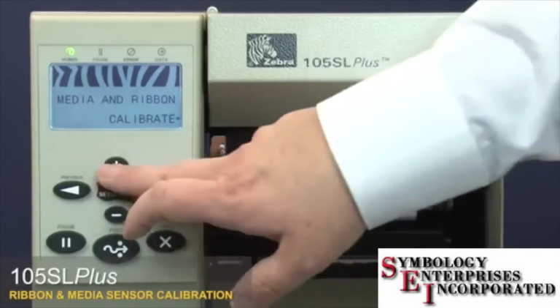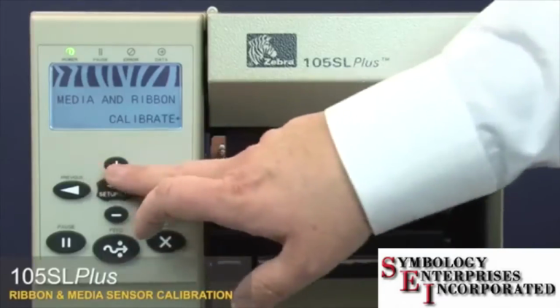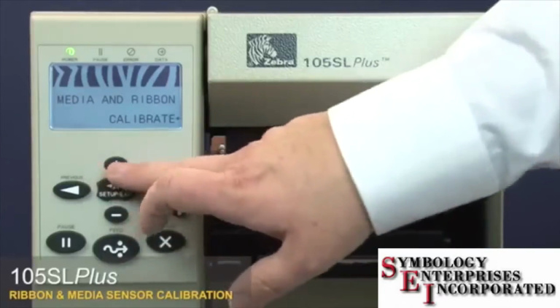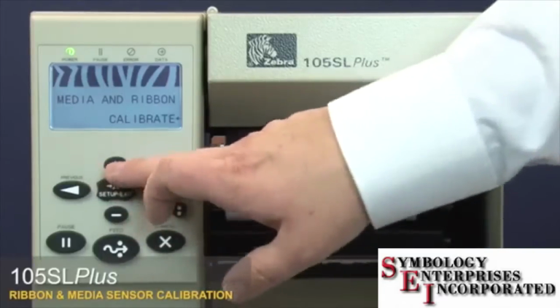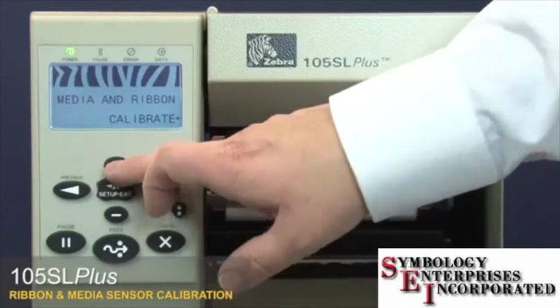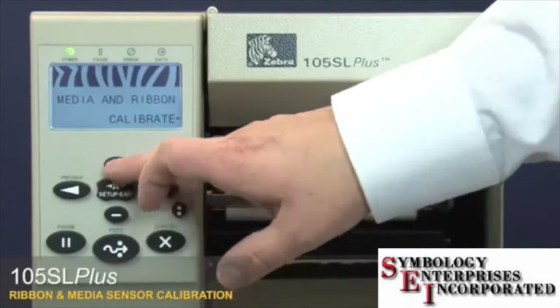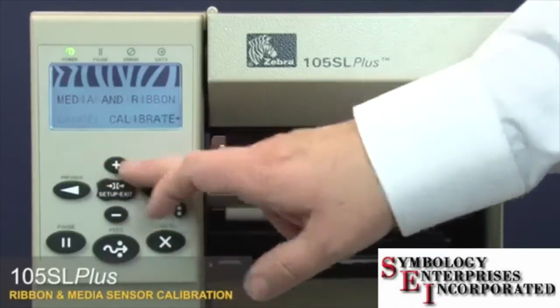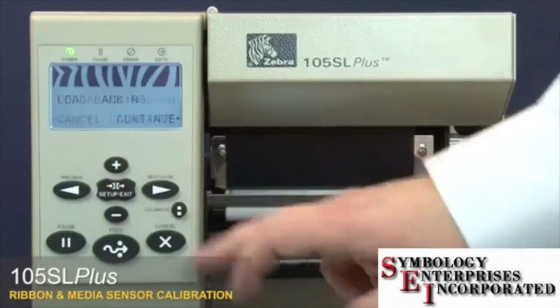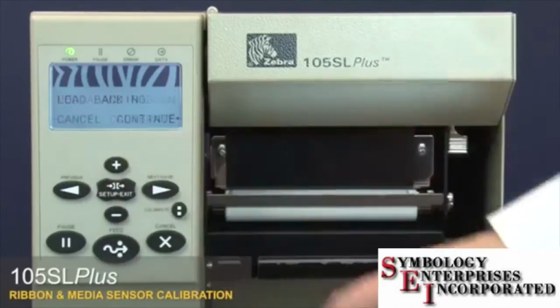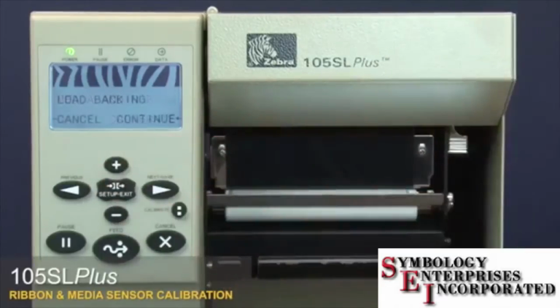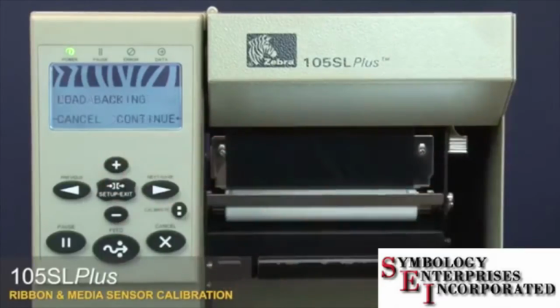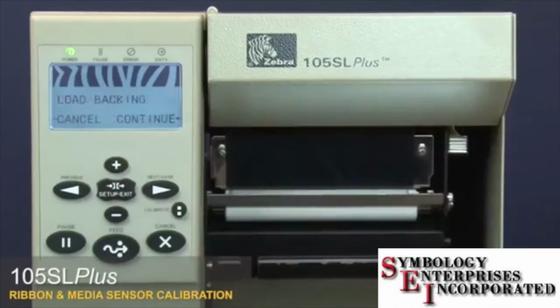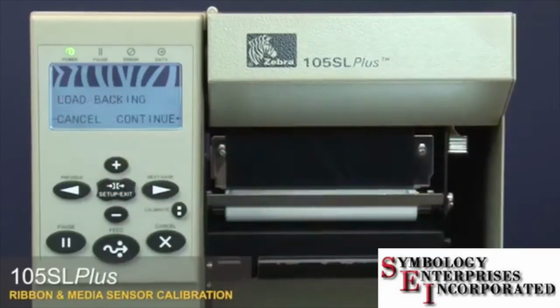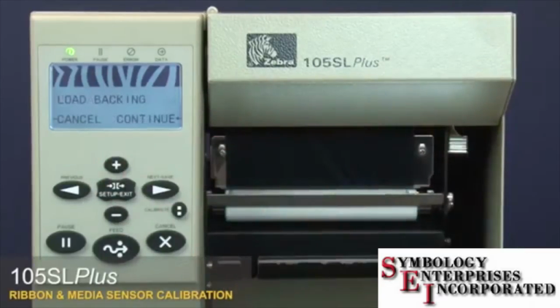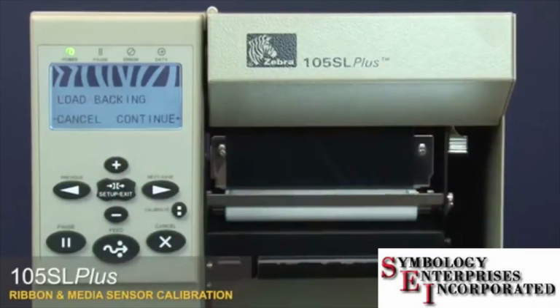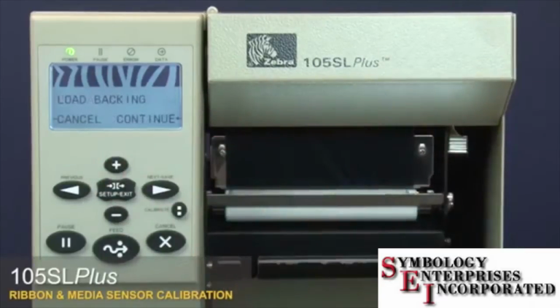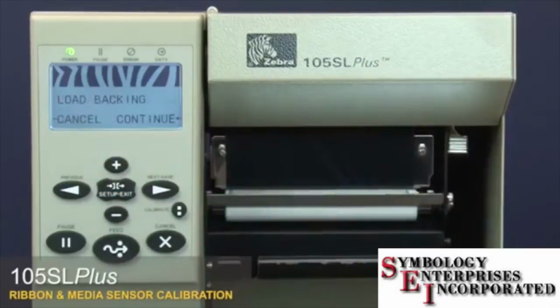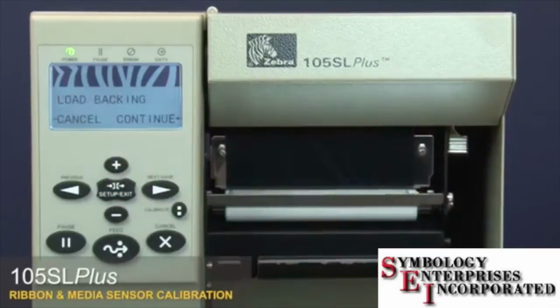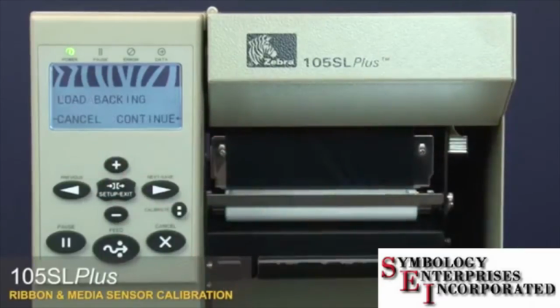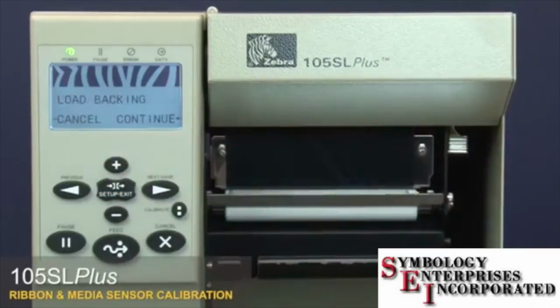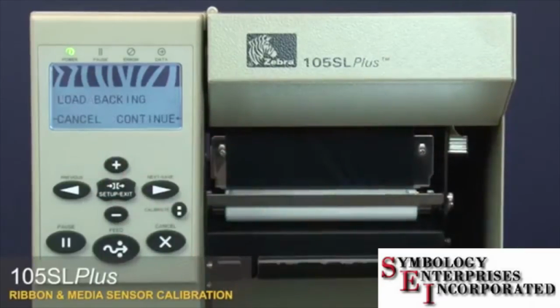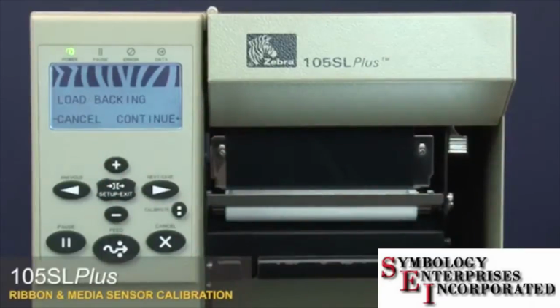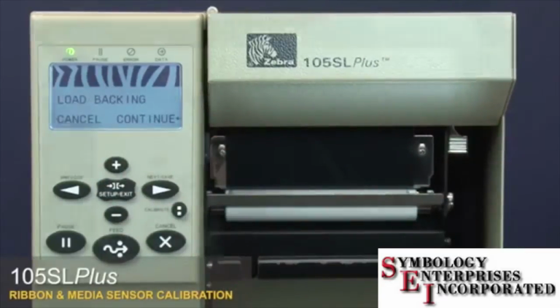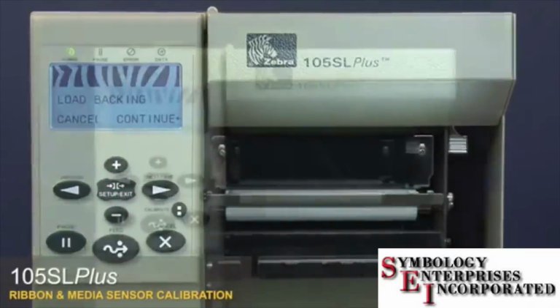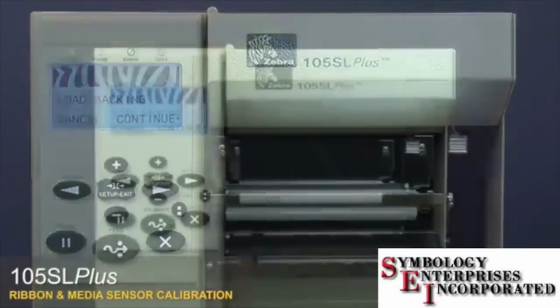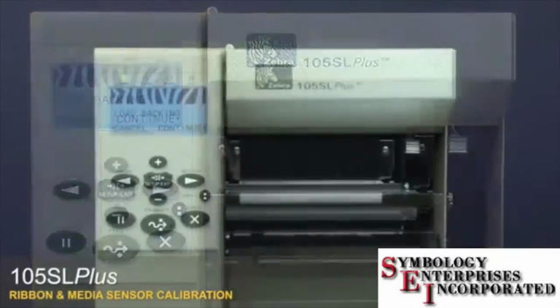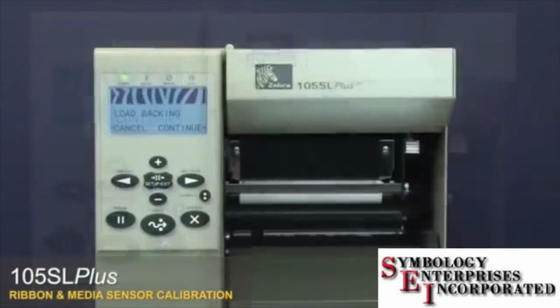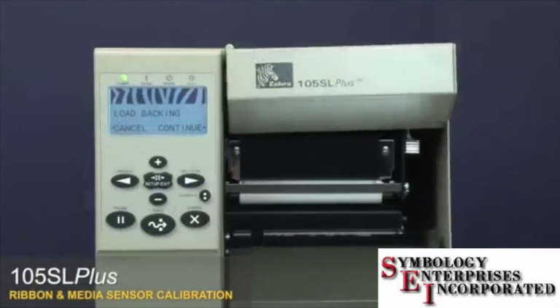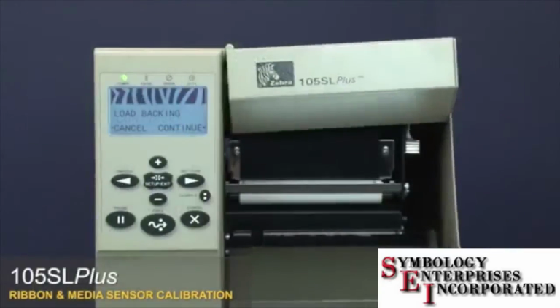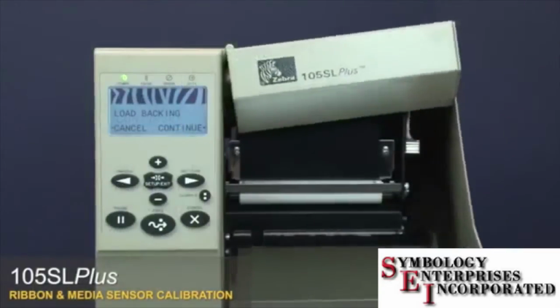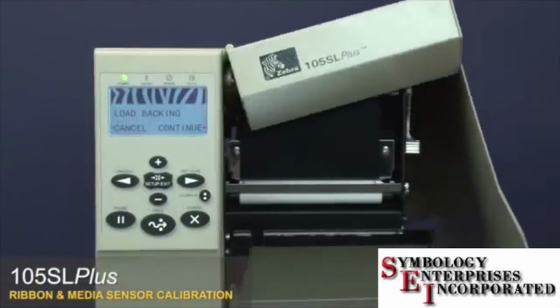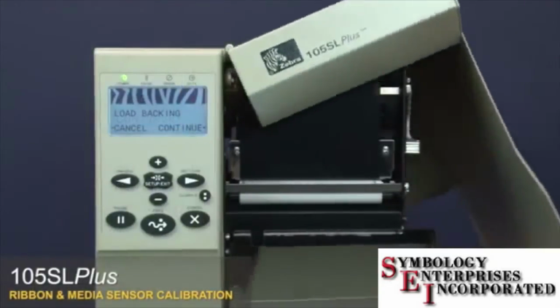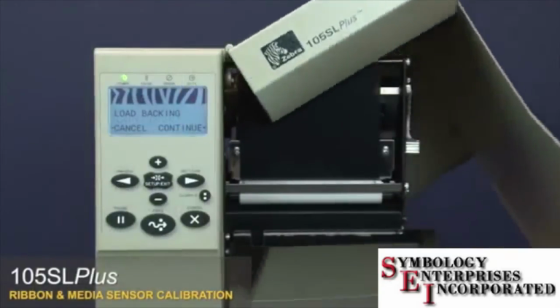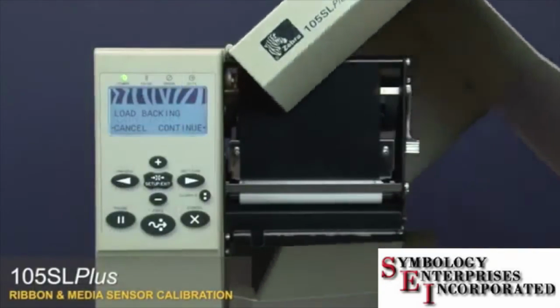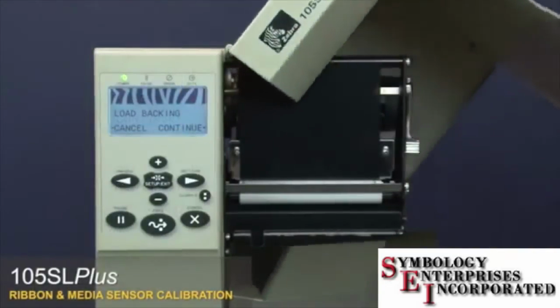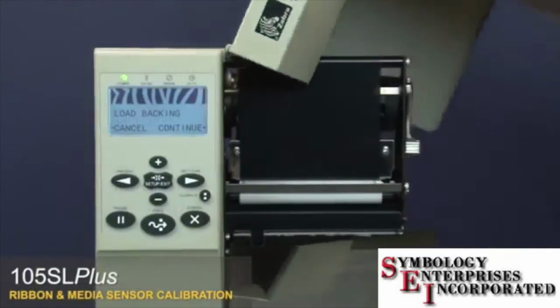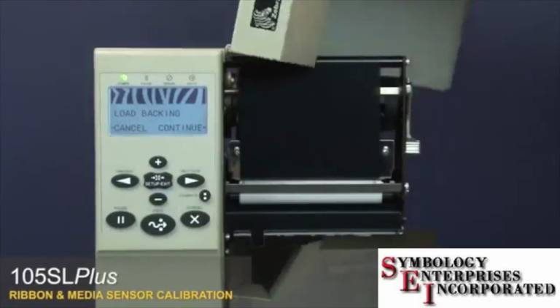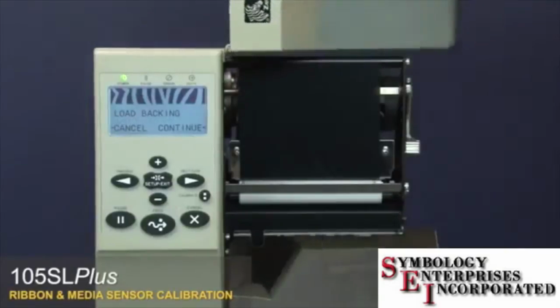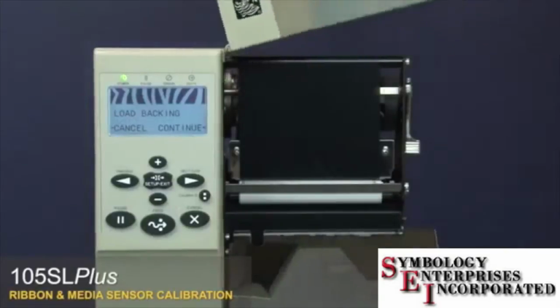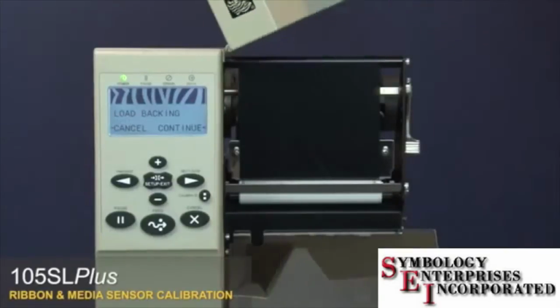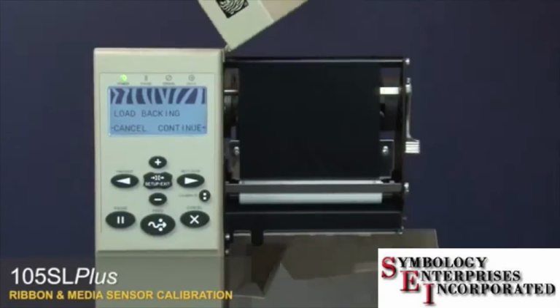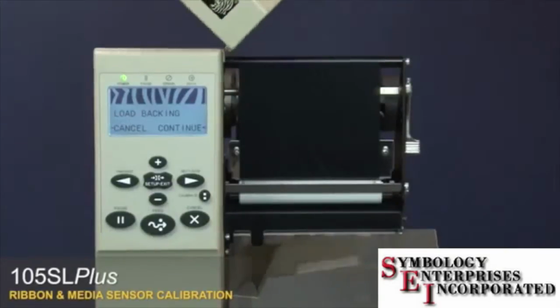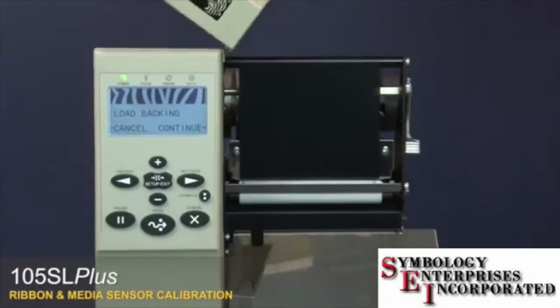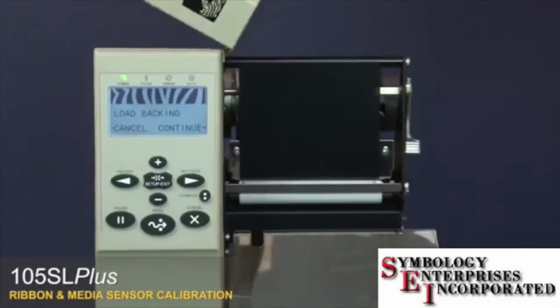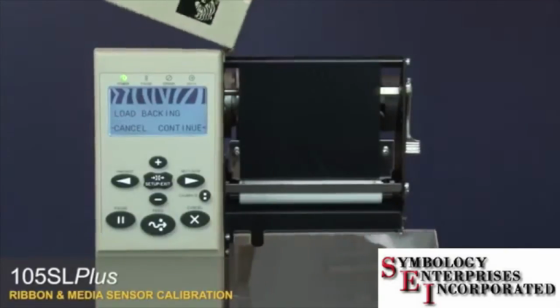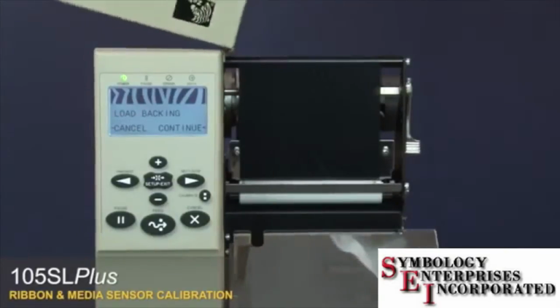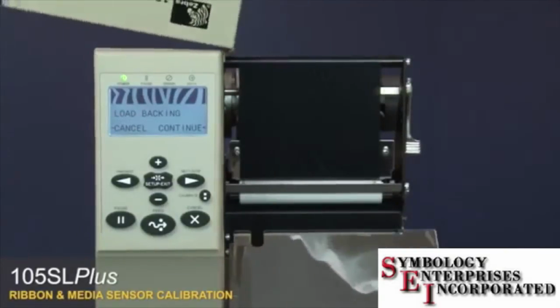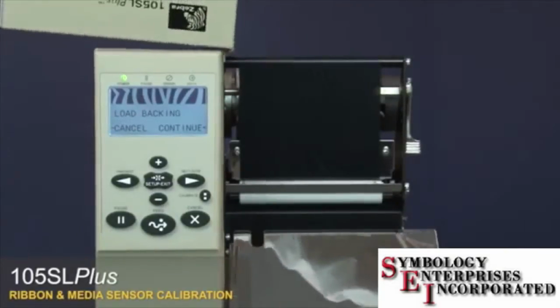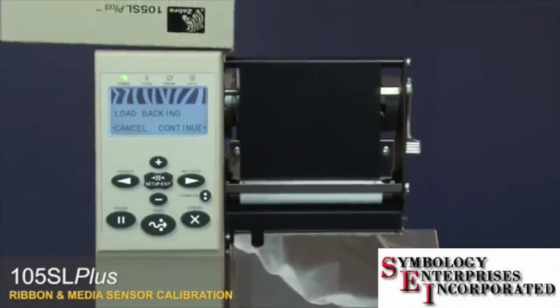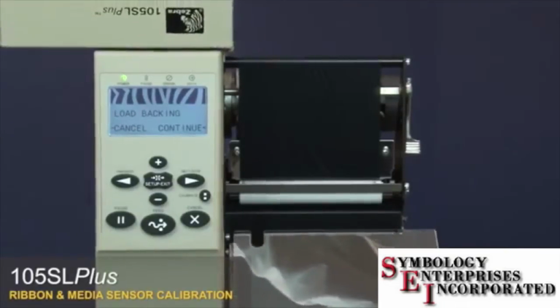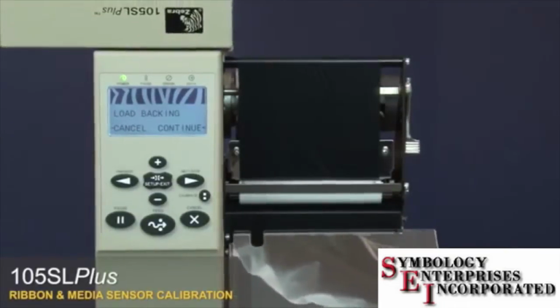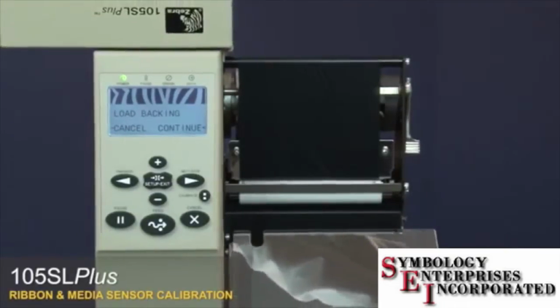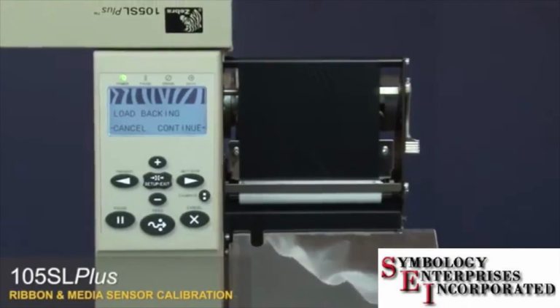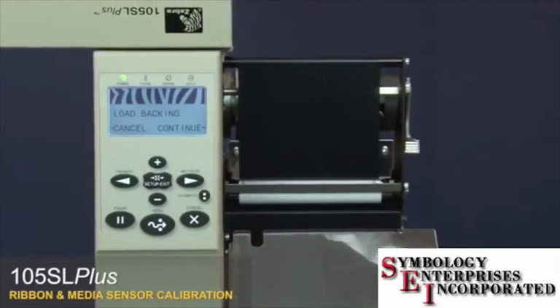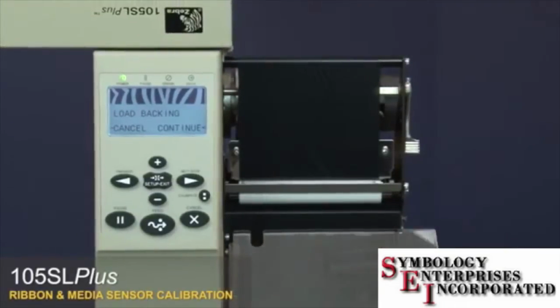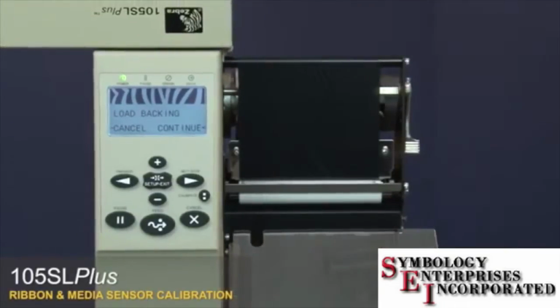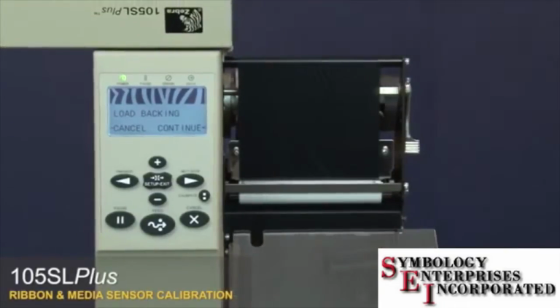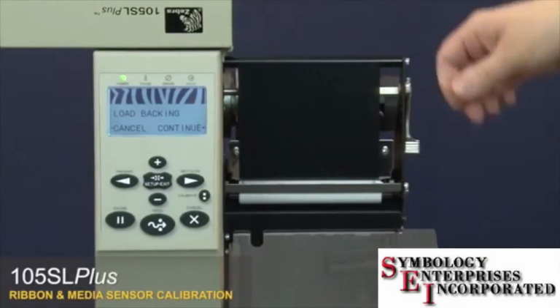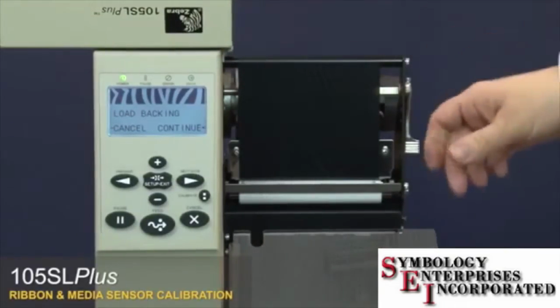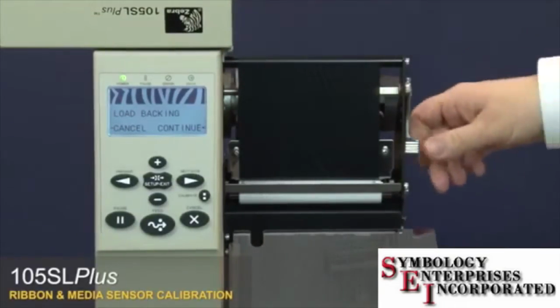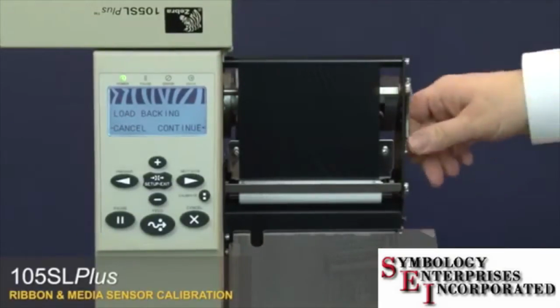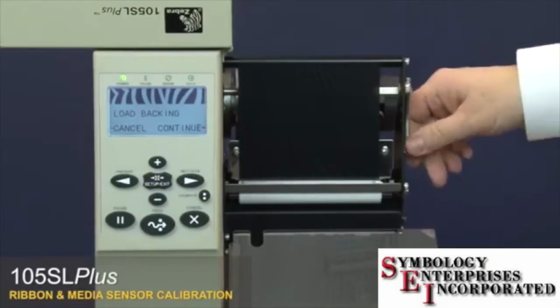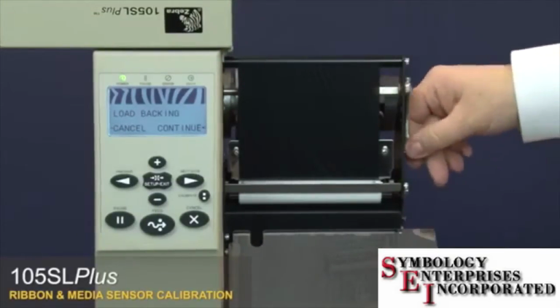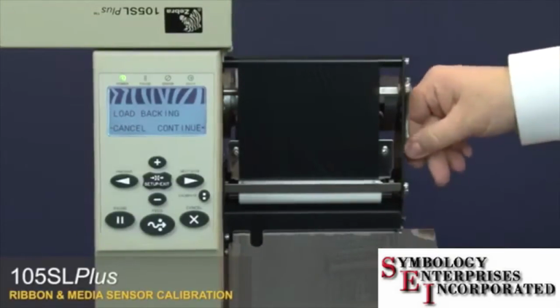The control panel shows 'Load Backing.' Open the media door, then open the printhead.